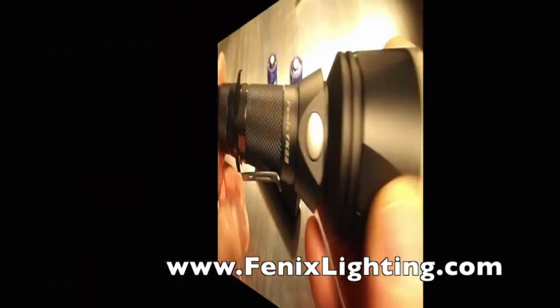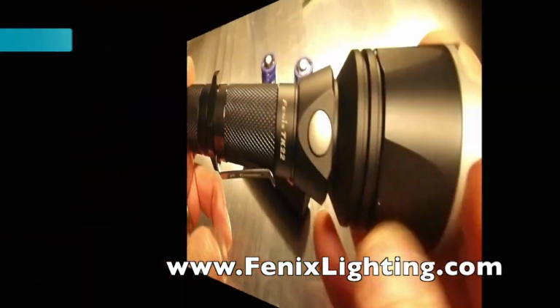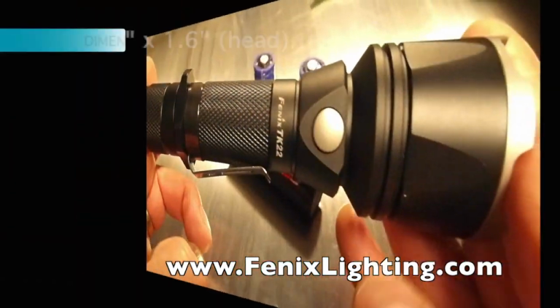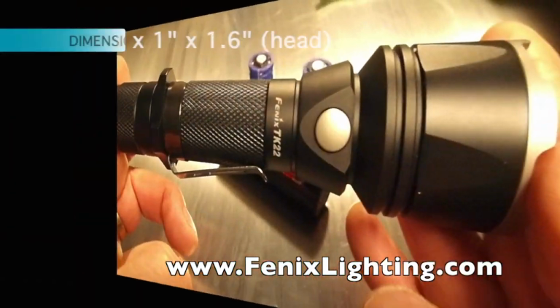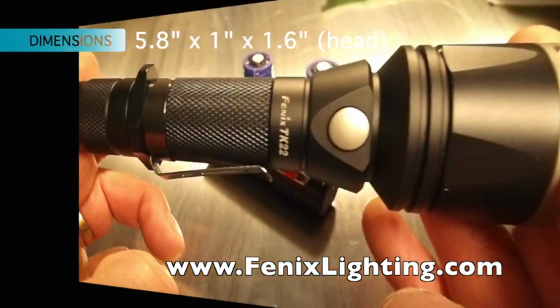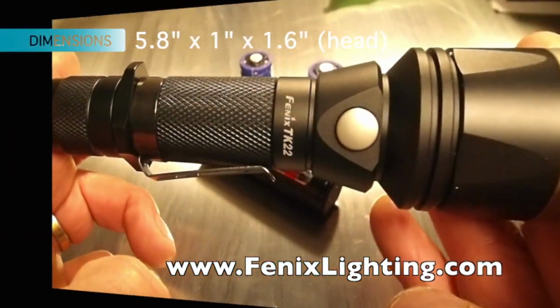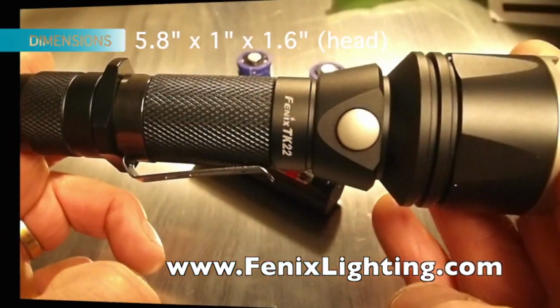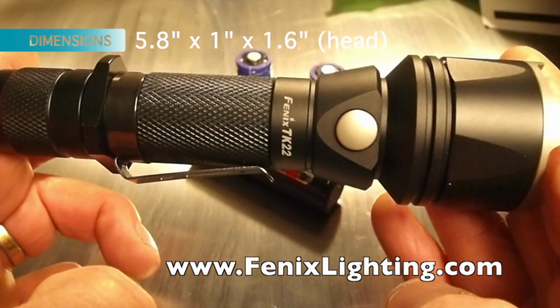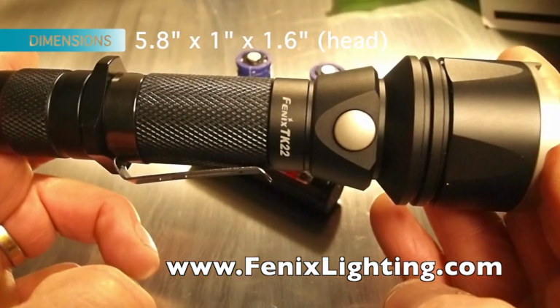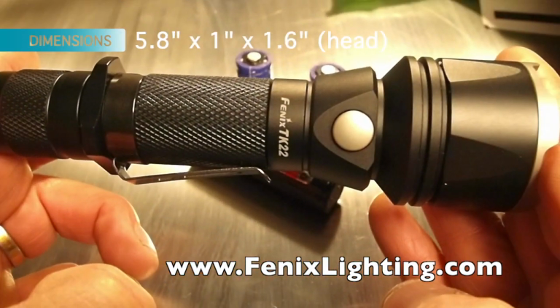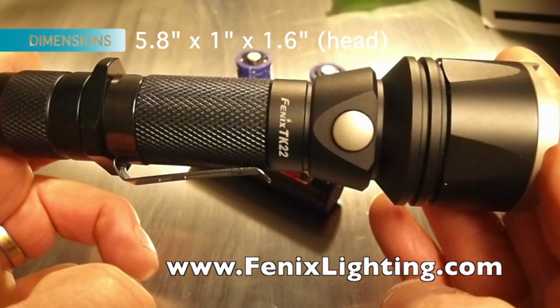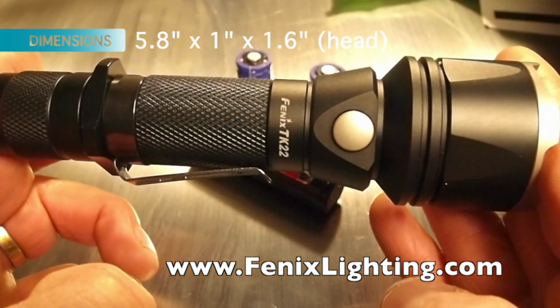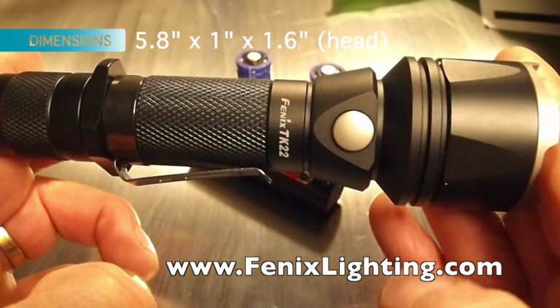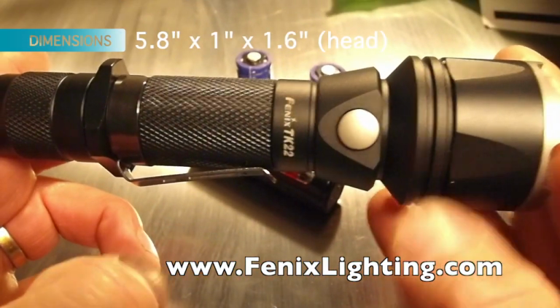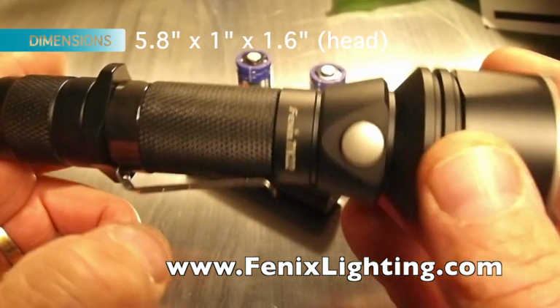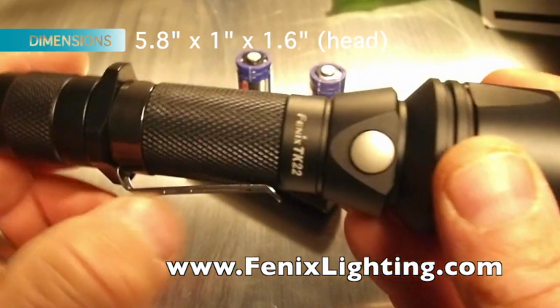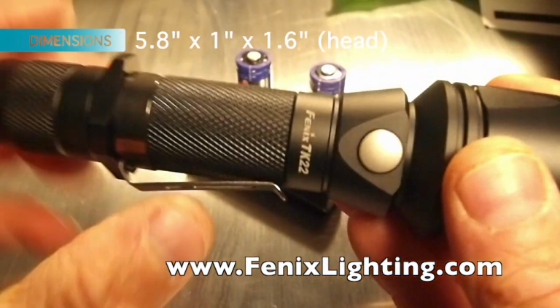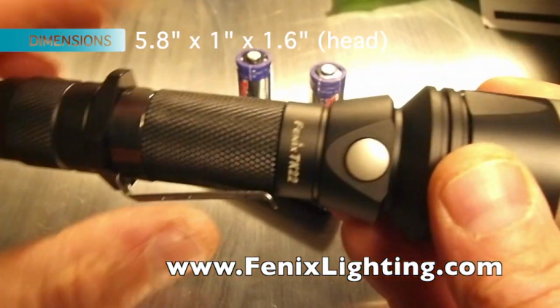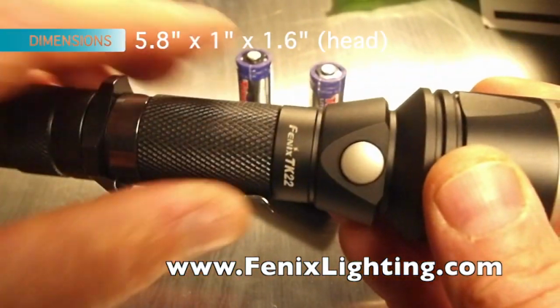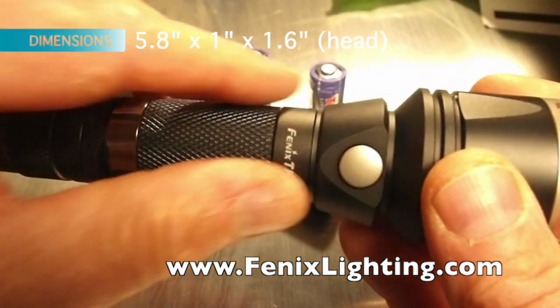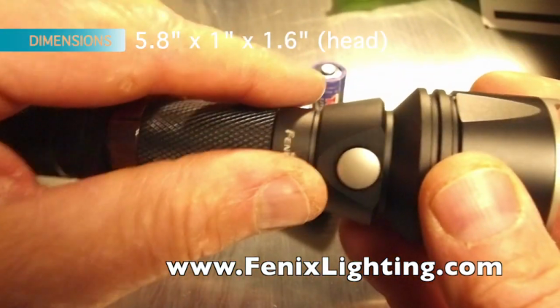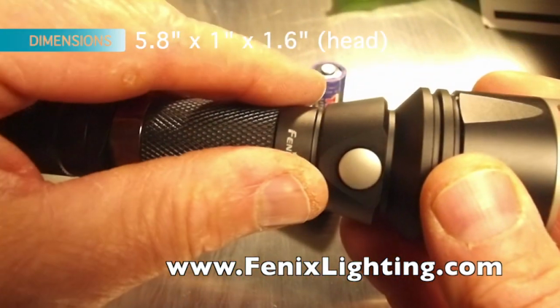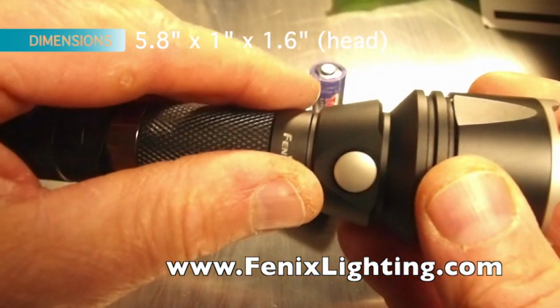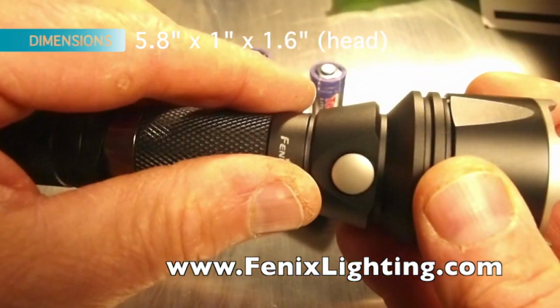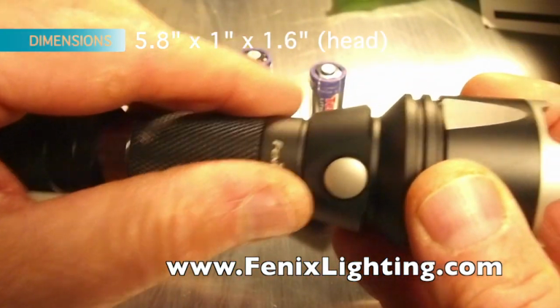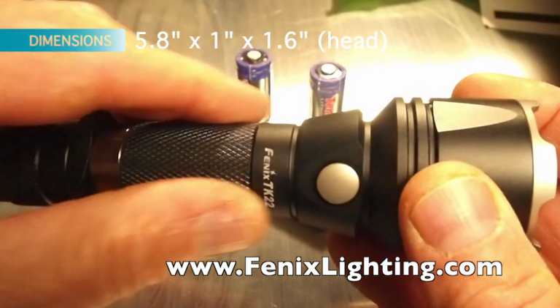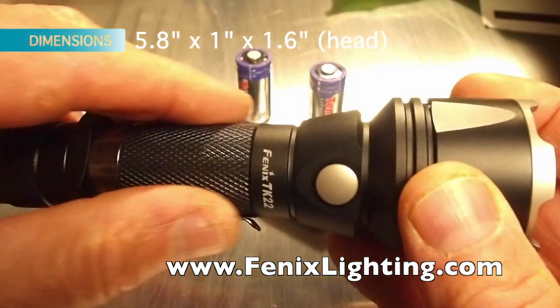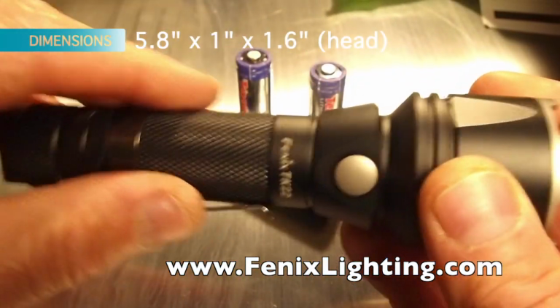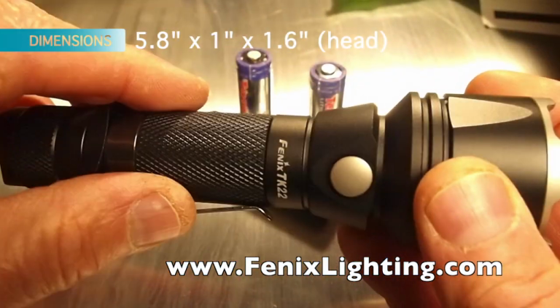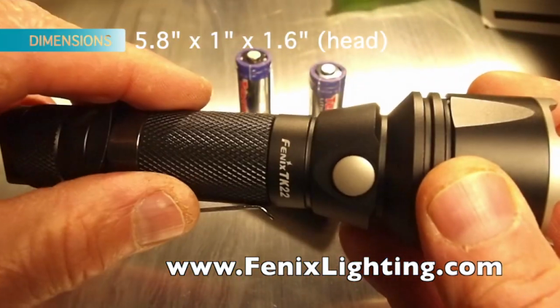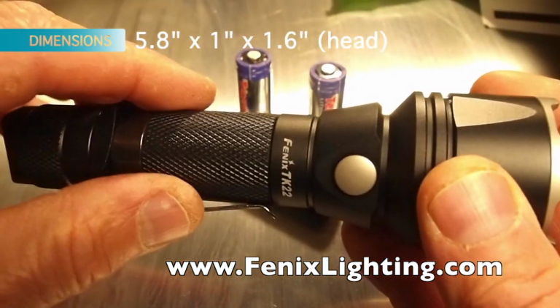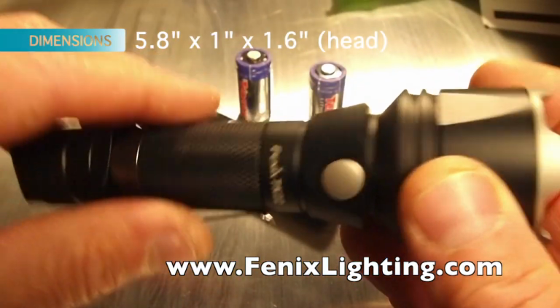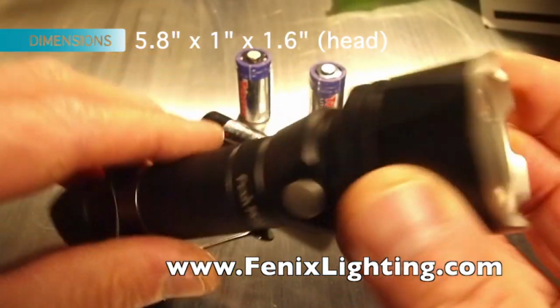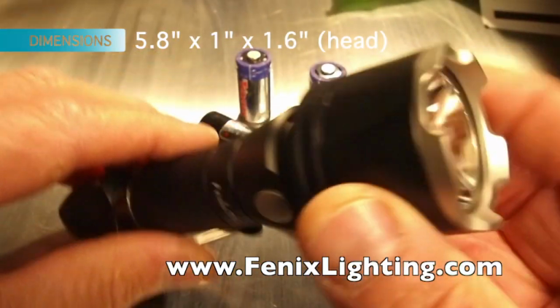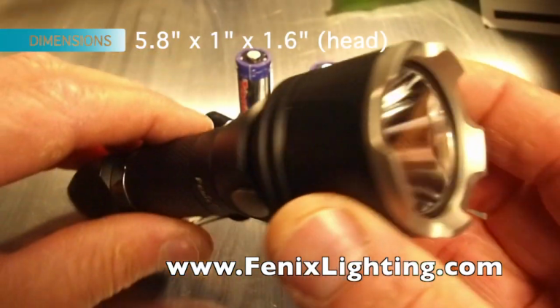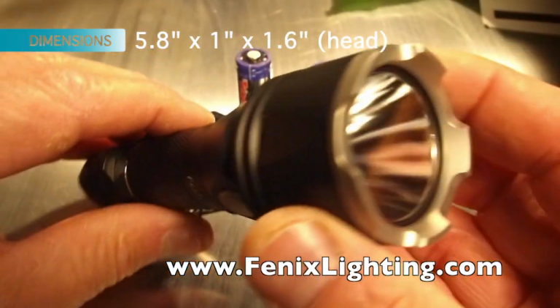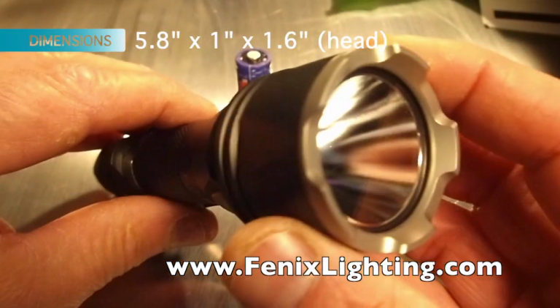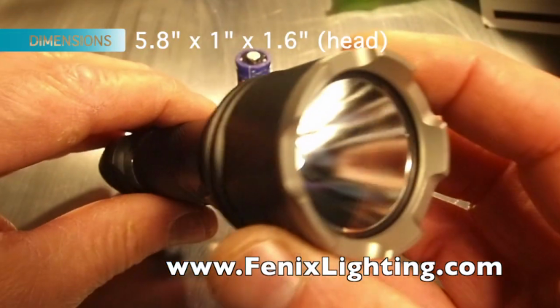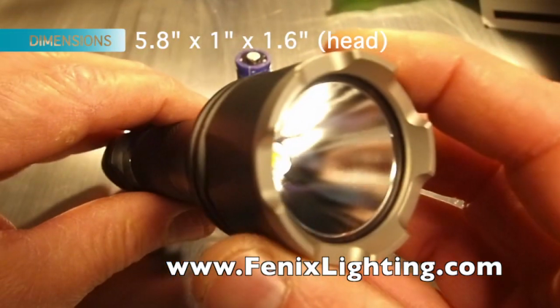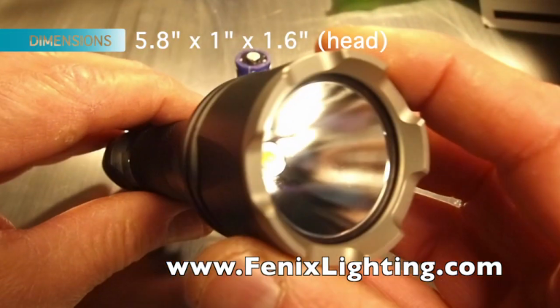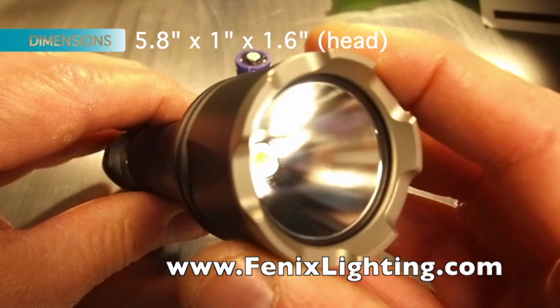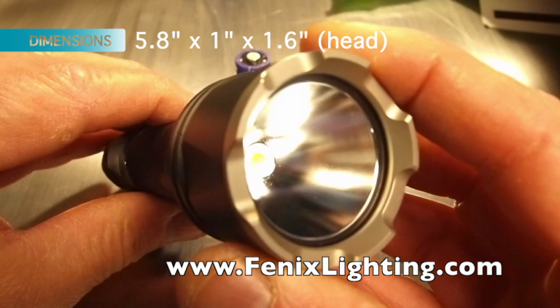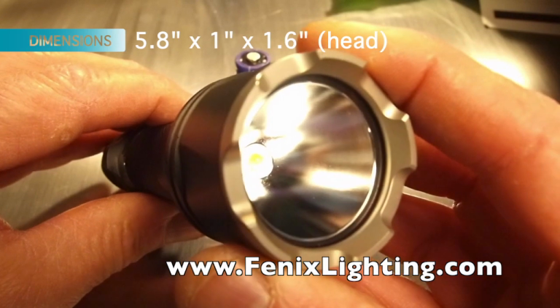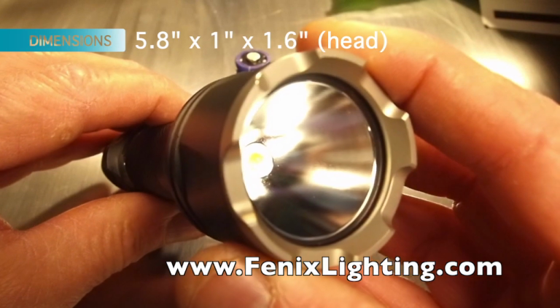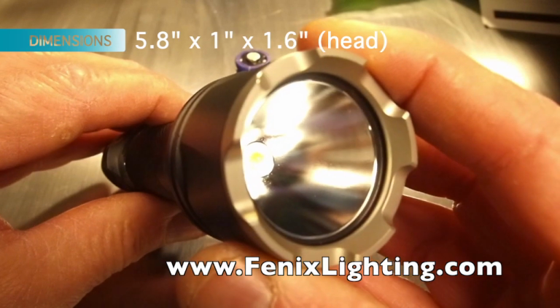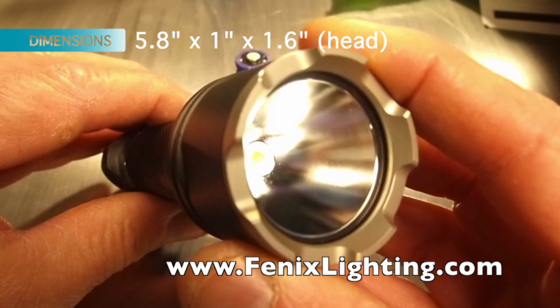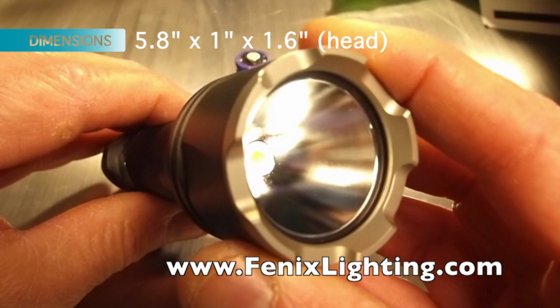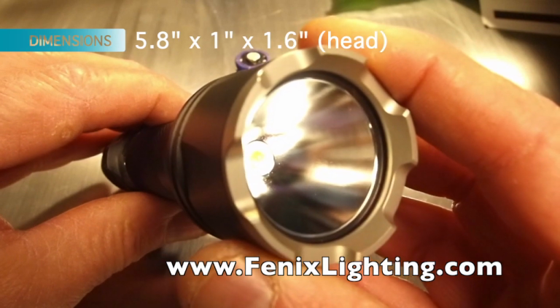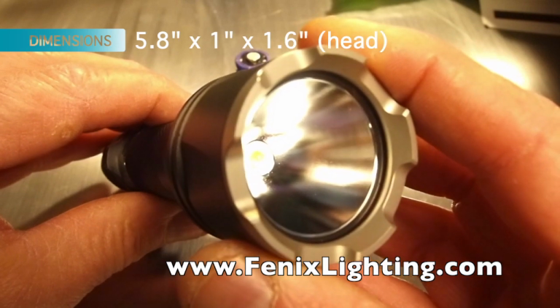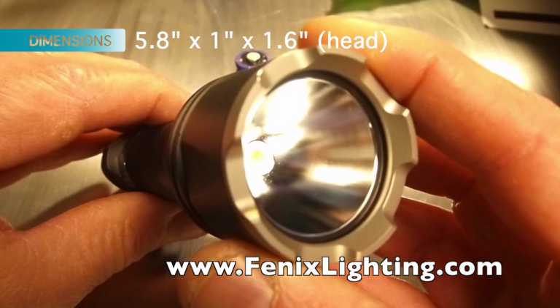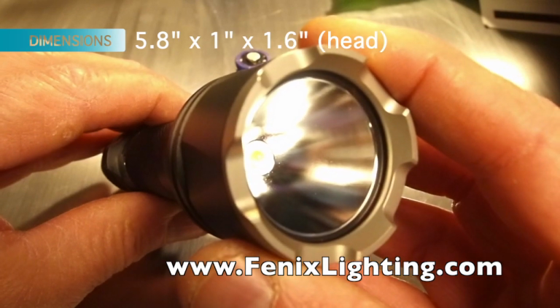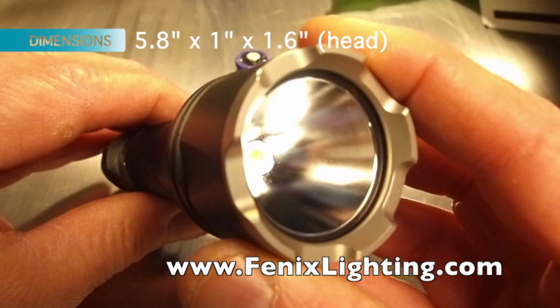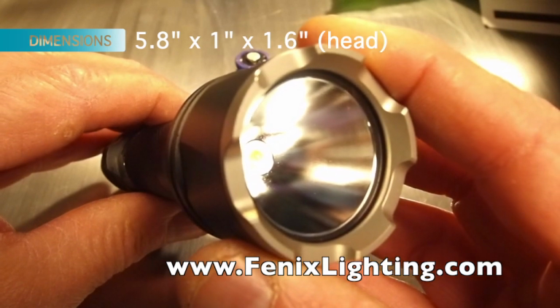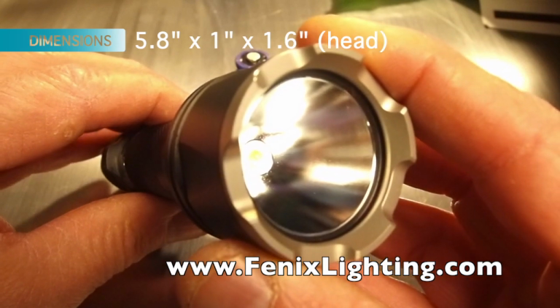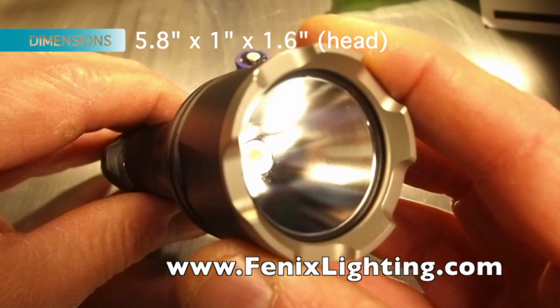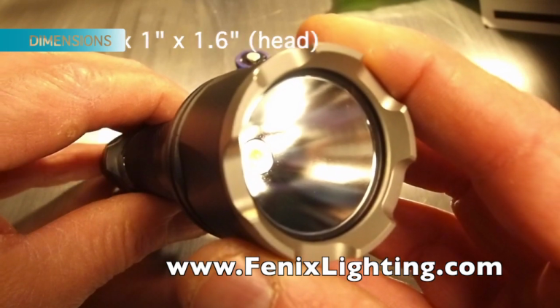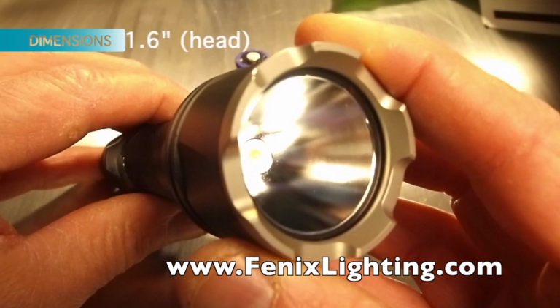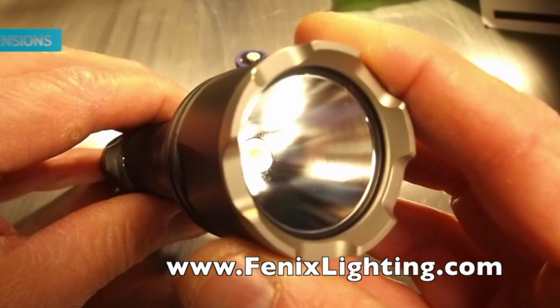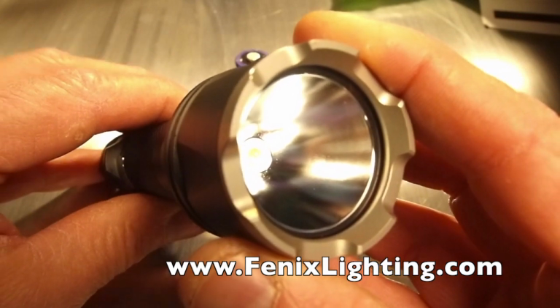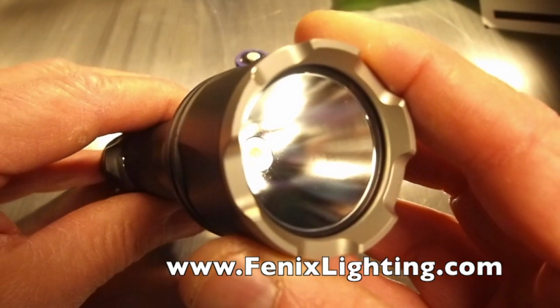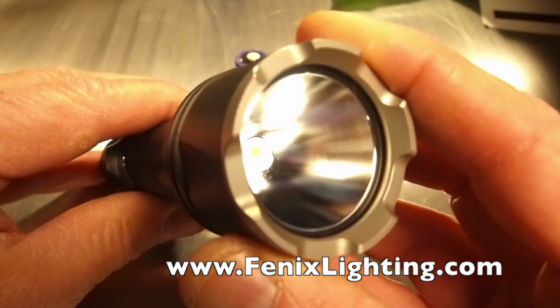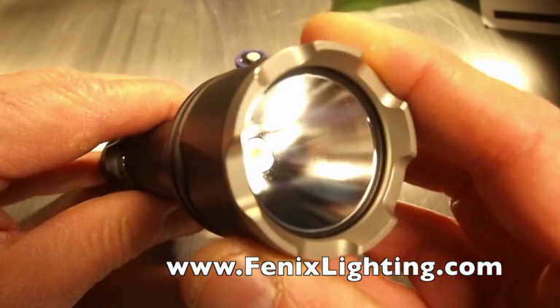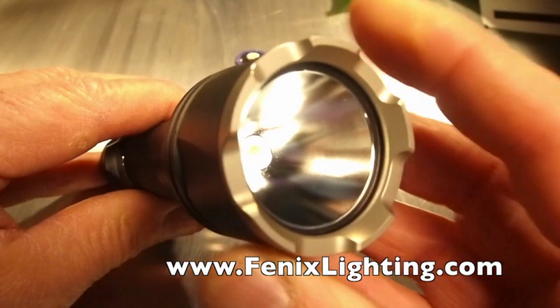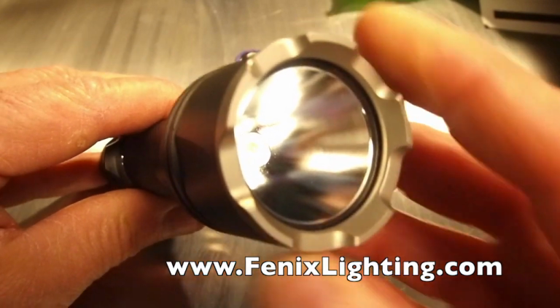Length on this light is 5.8 inches, body tube diameter is 1 inch, and head diameter is 1.6 inches.